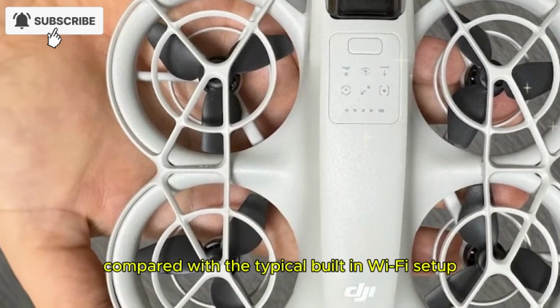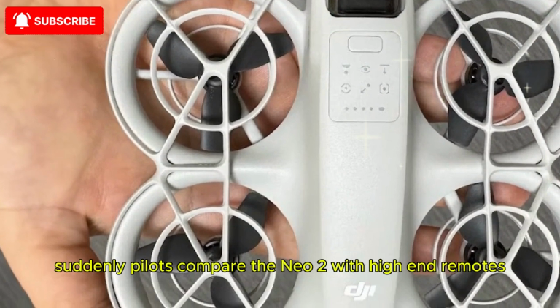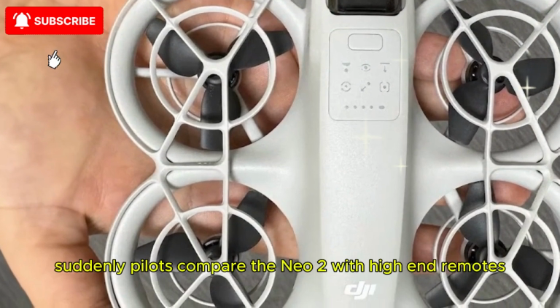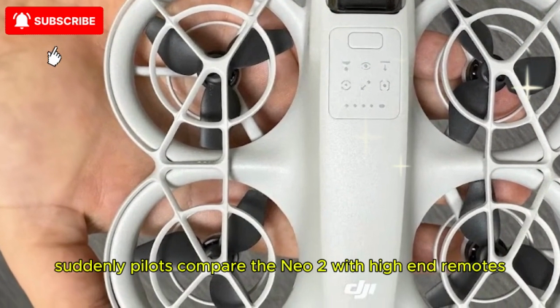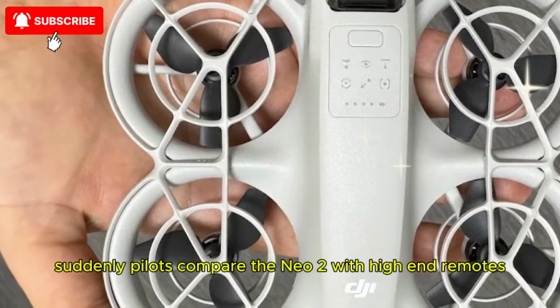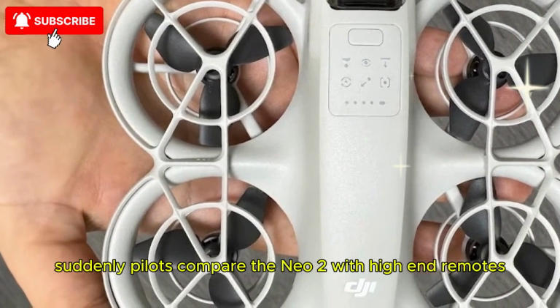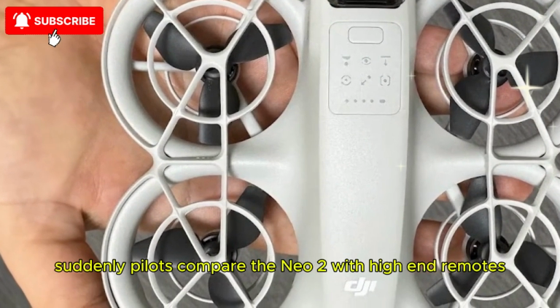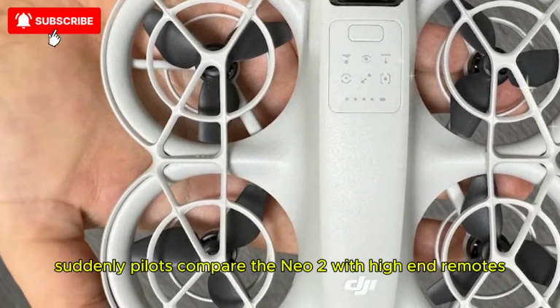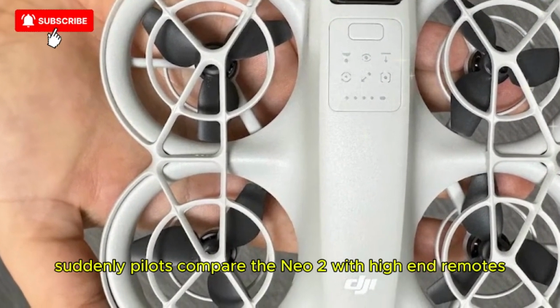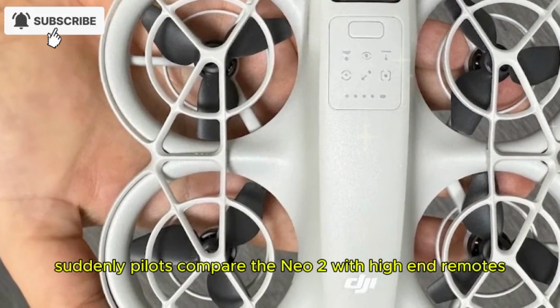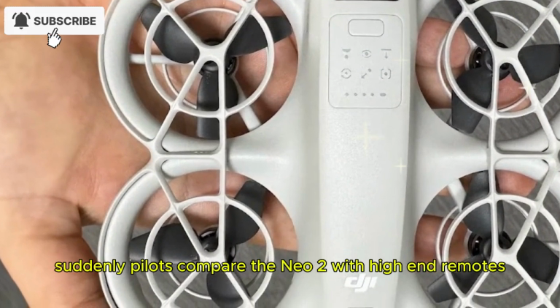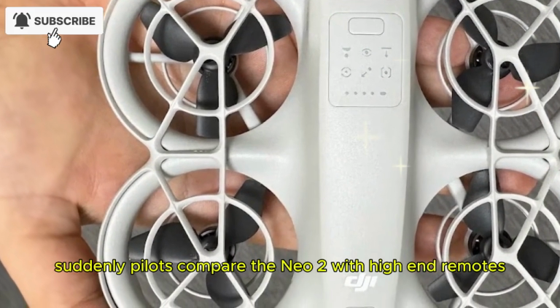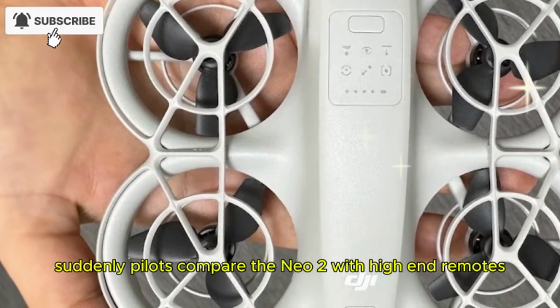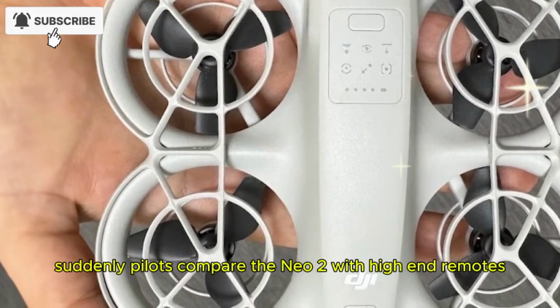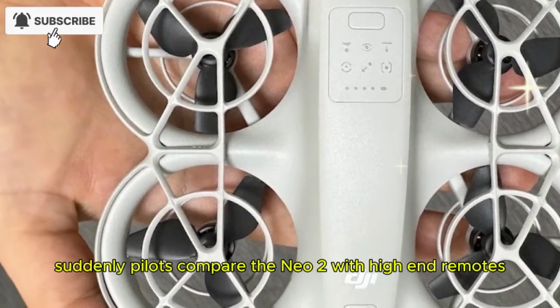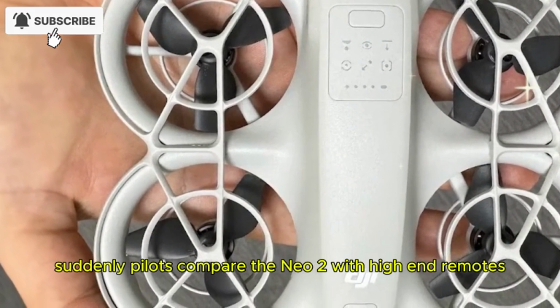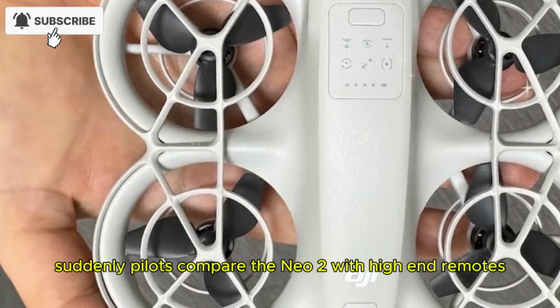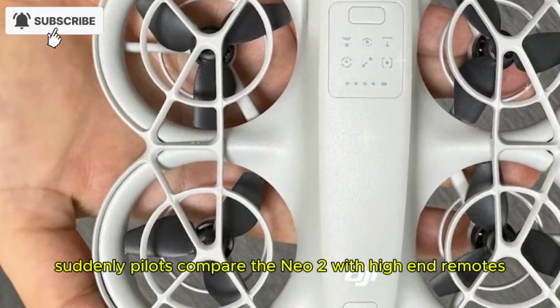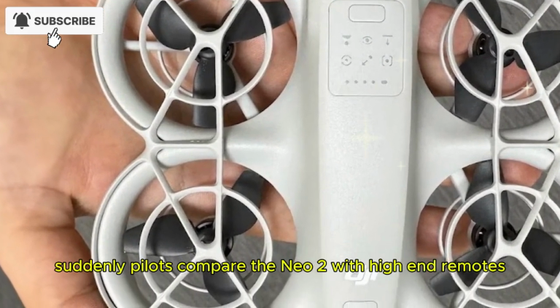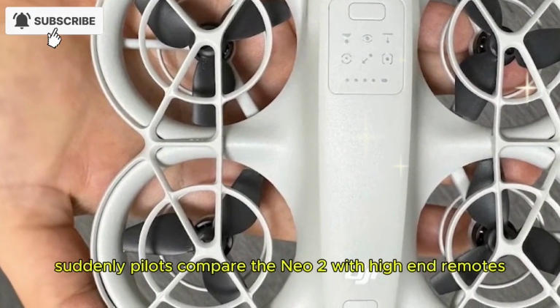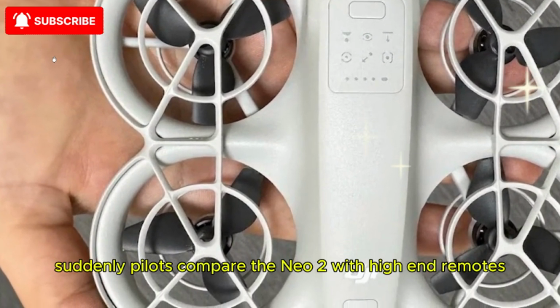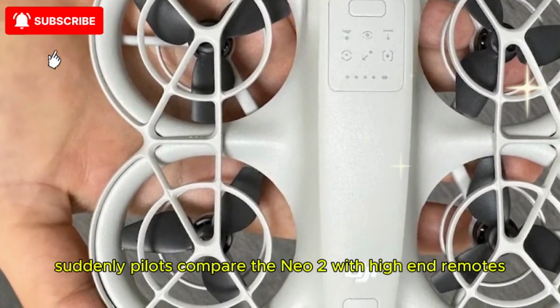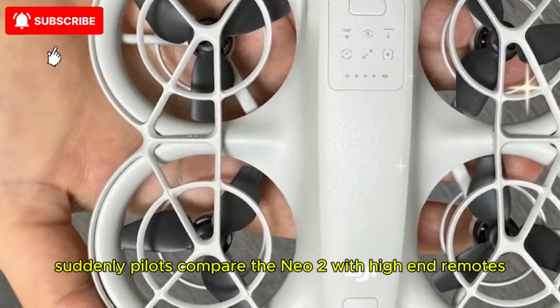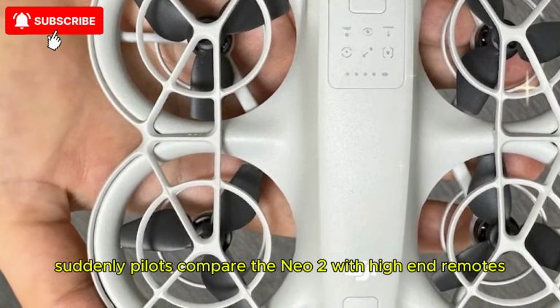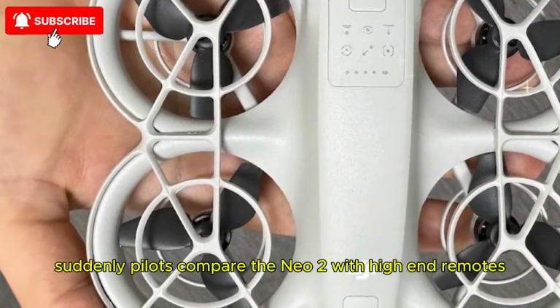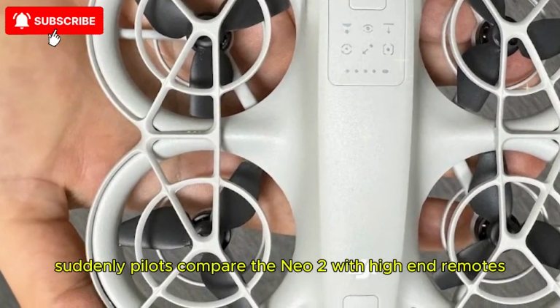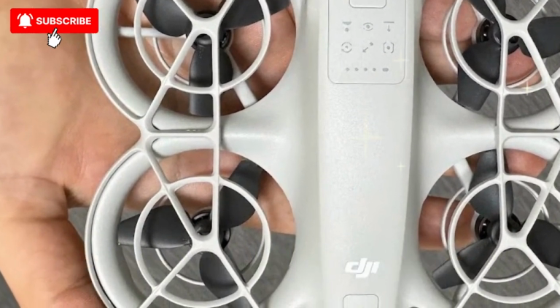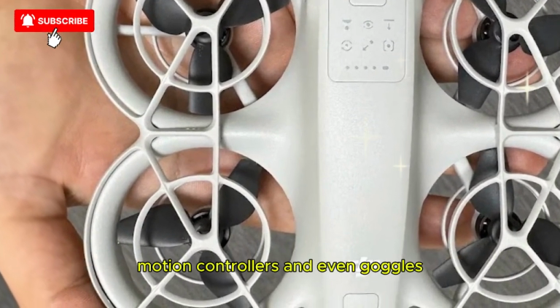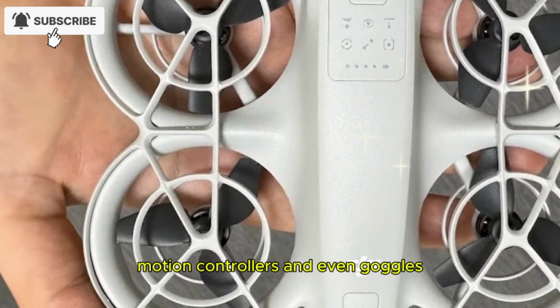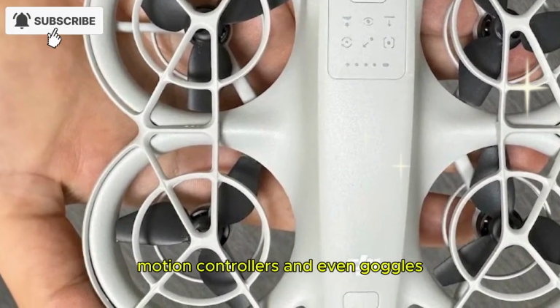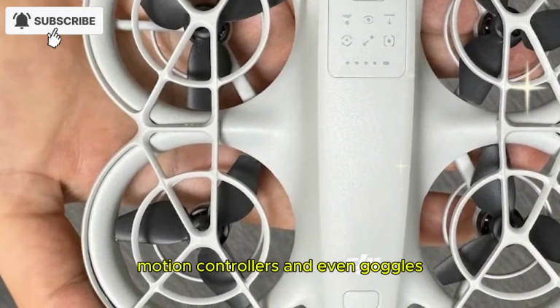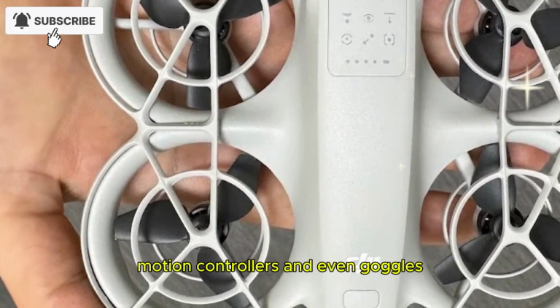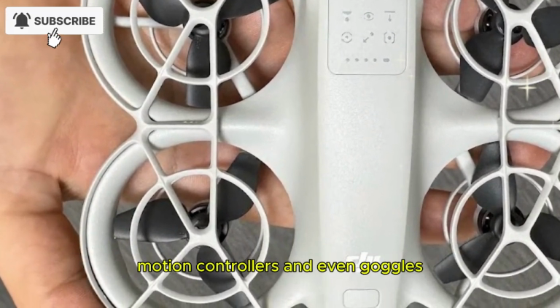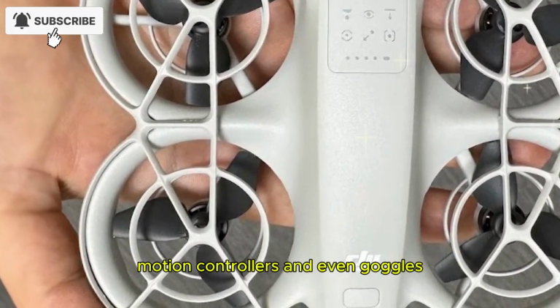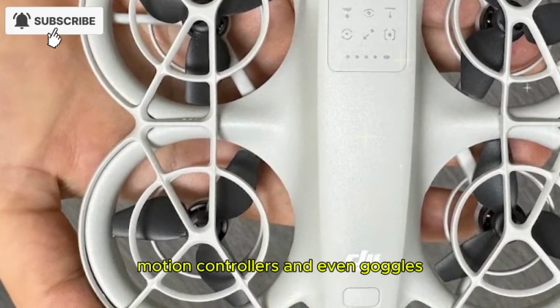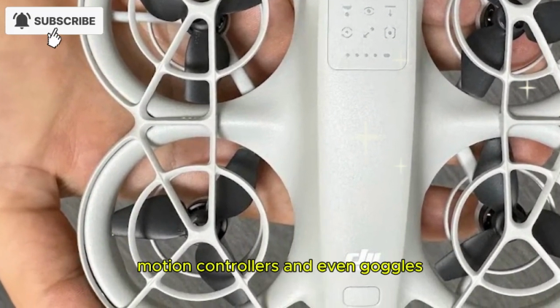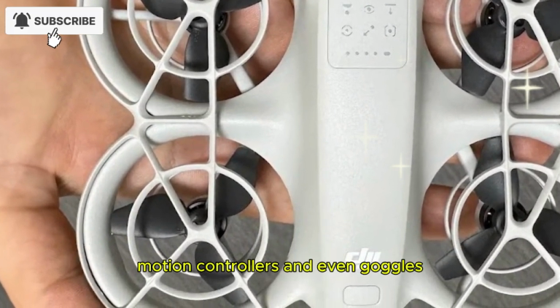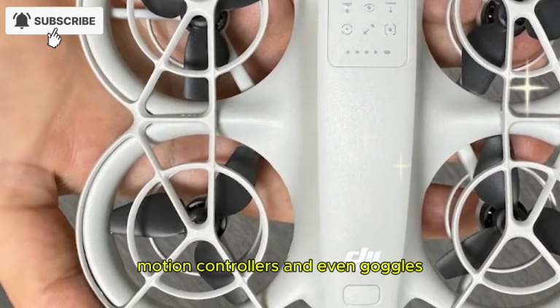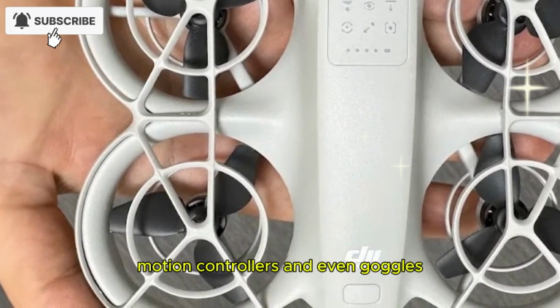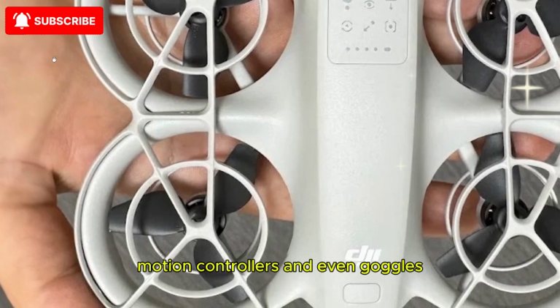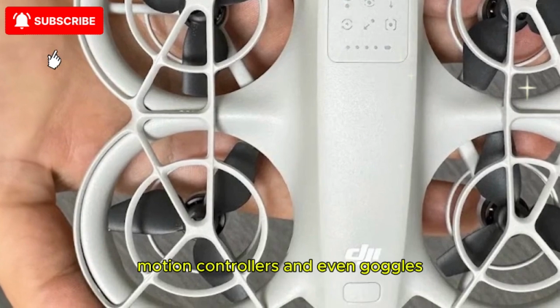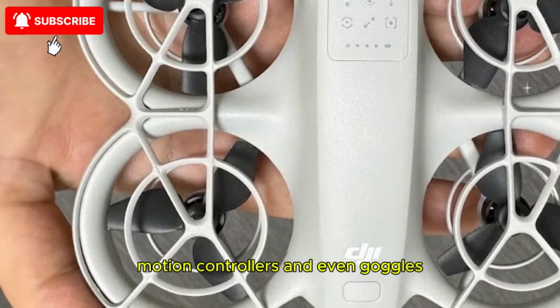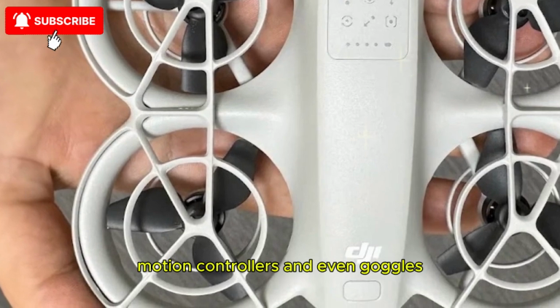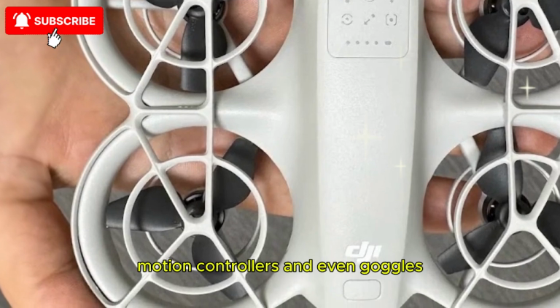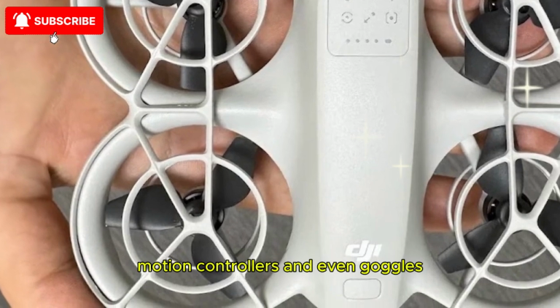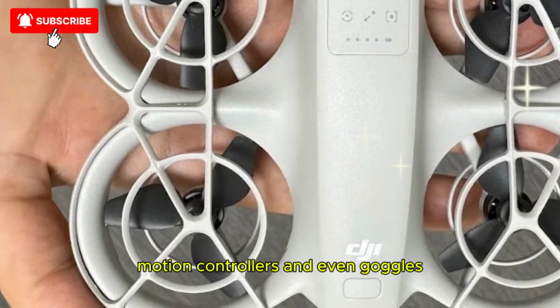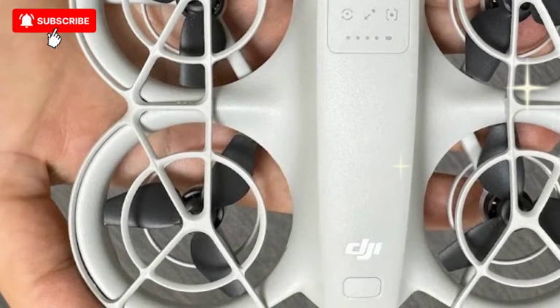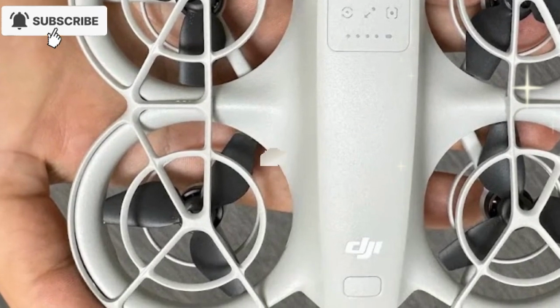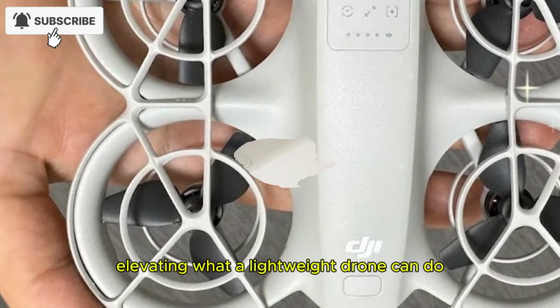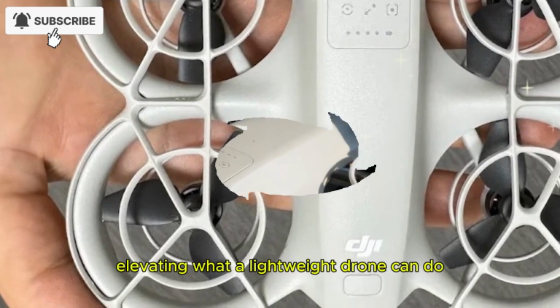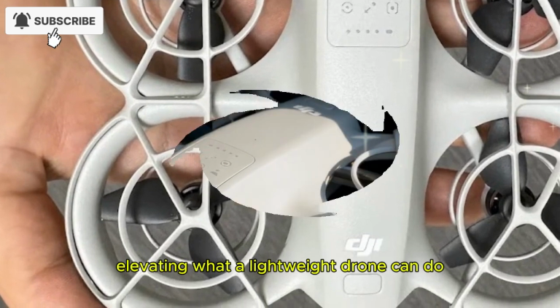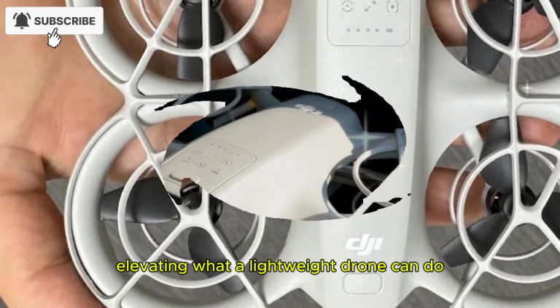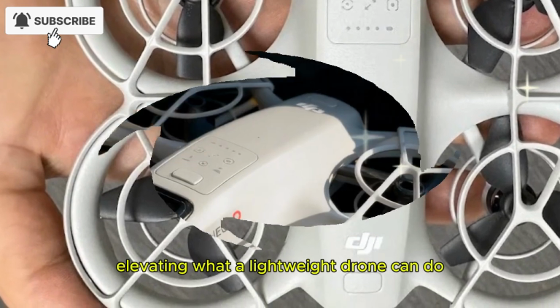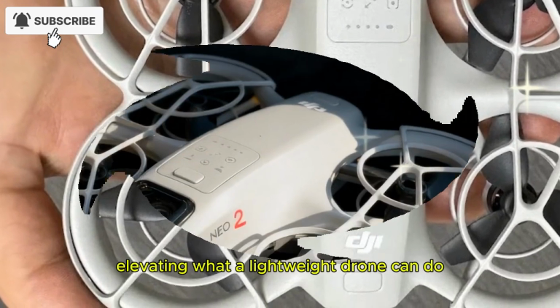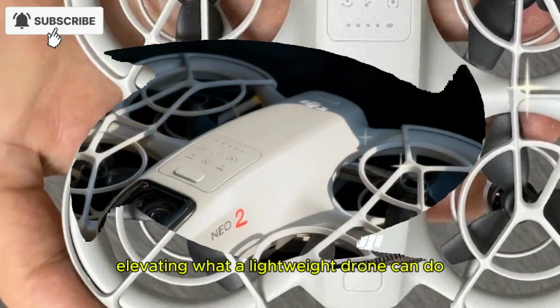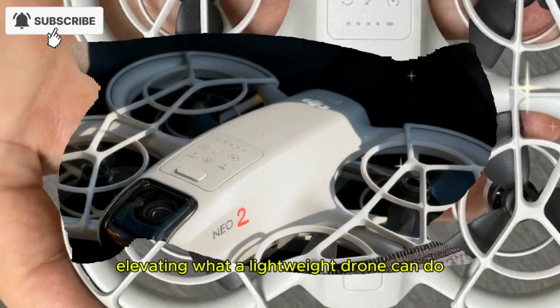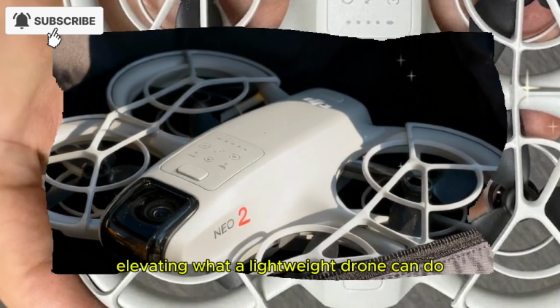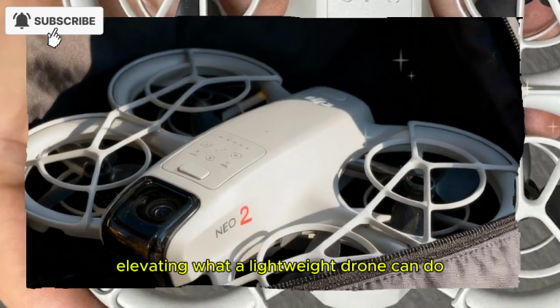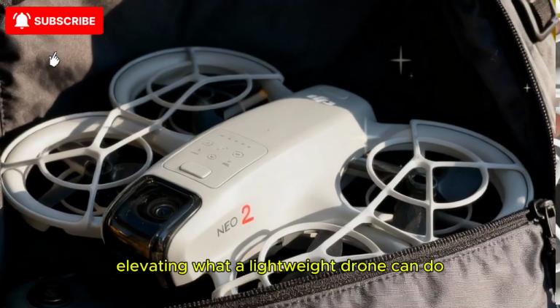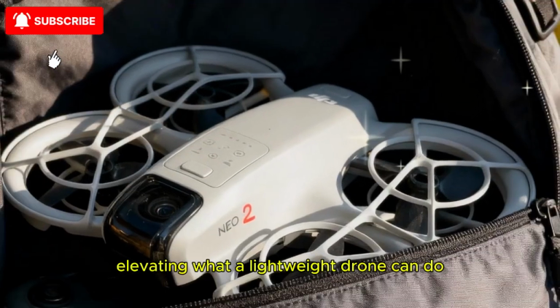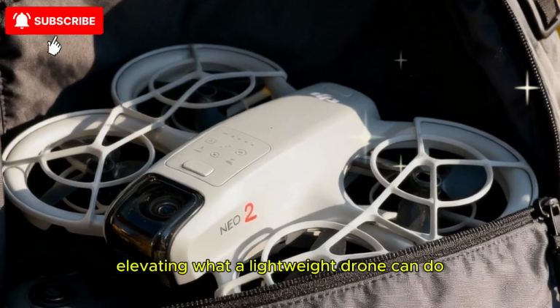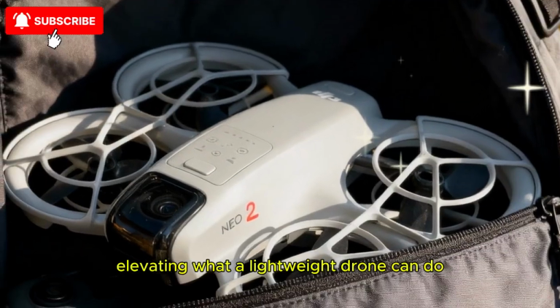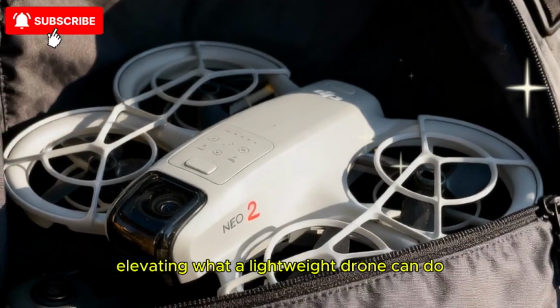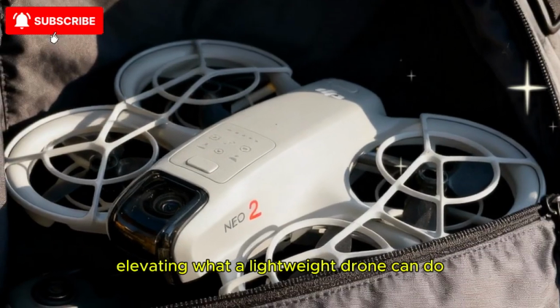Suddenly, pilots can pair the Neo 2 with high-end remotes, motion controllers, and even goggles, elevating what a lightweight drone can do.